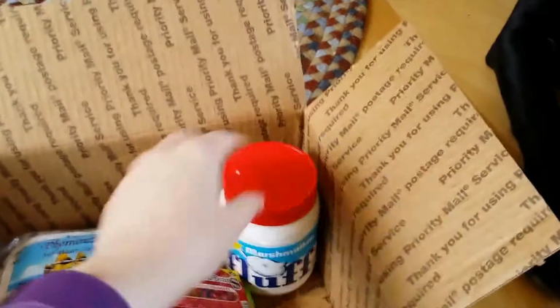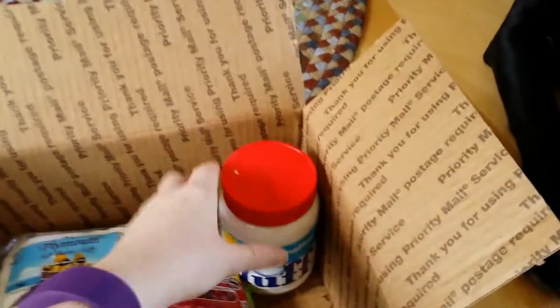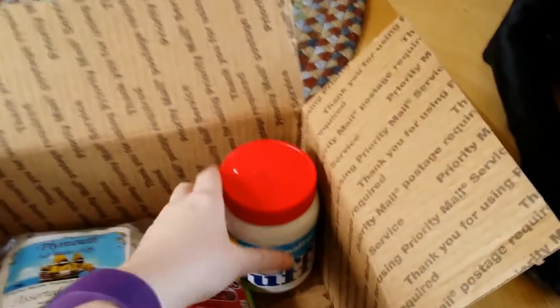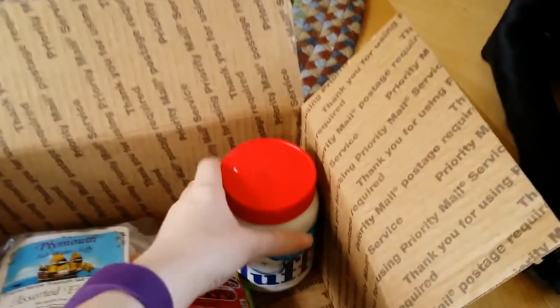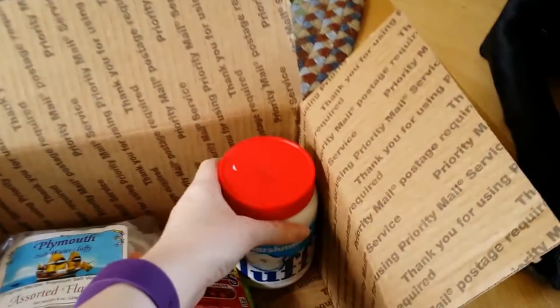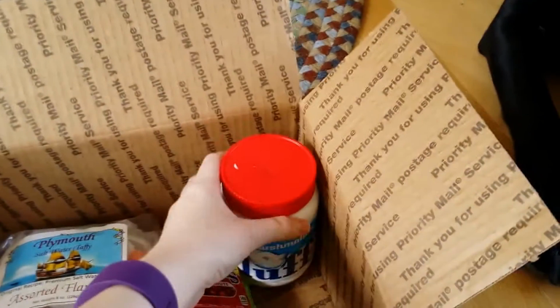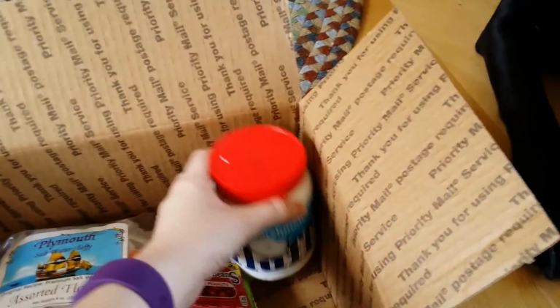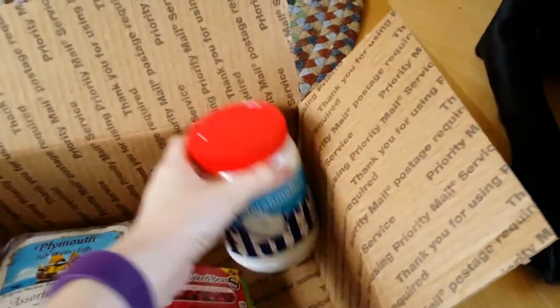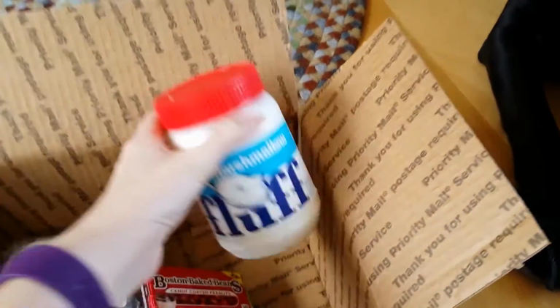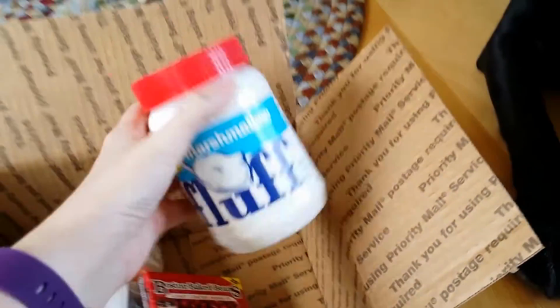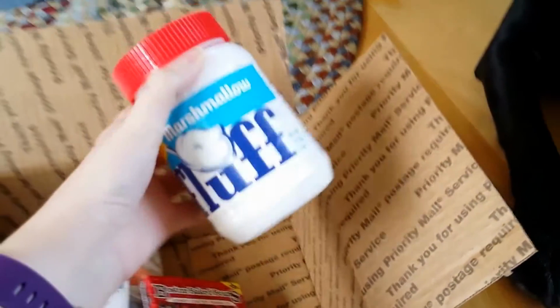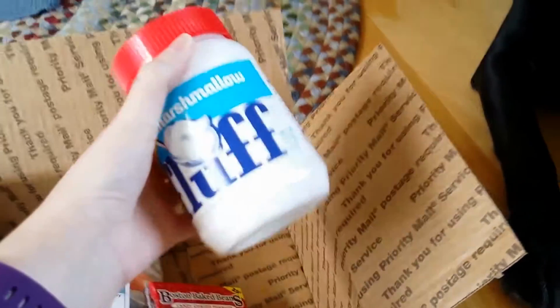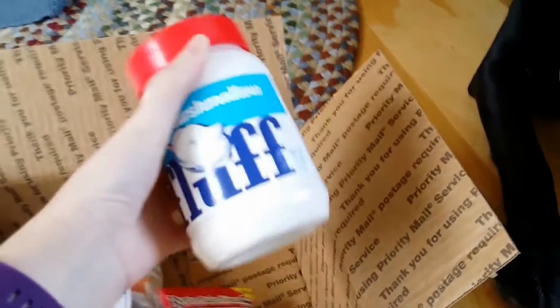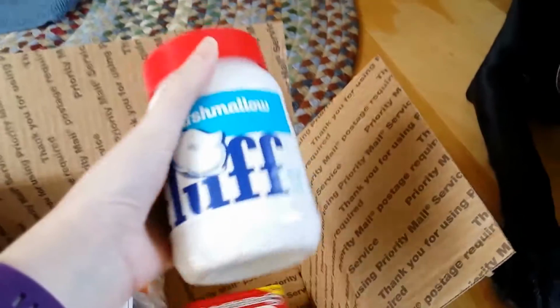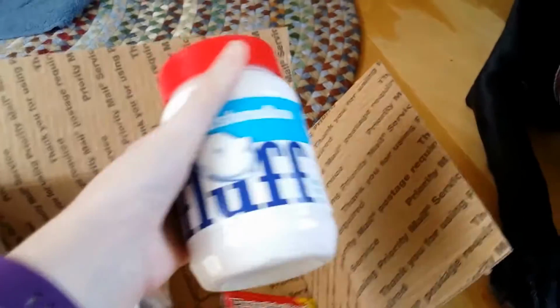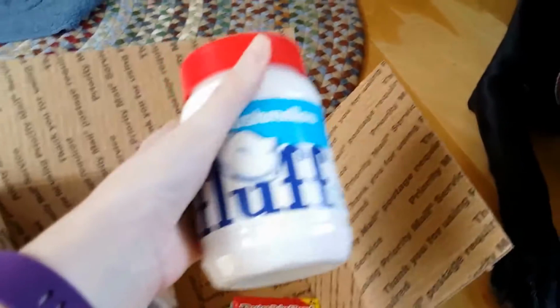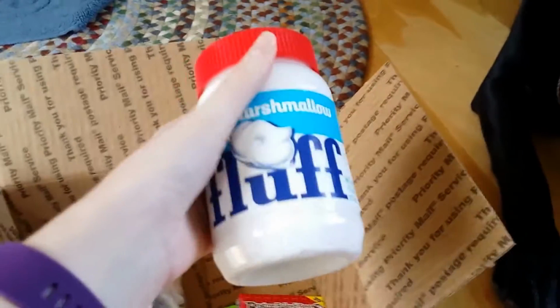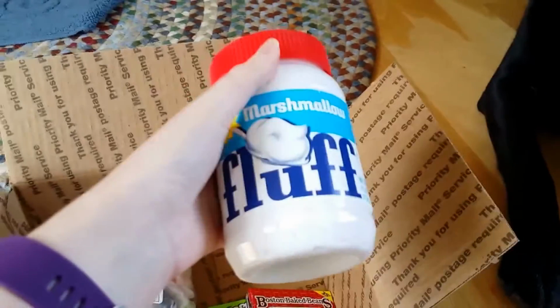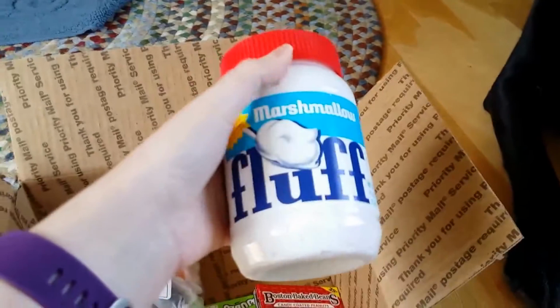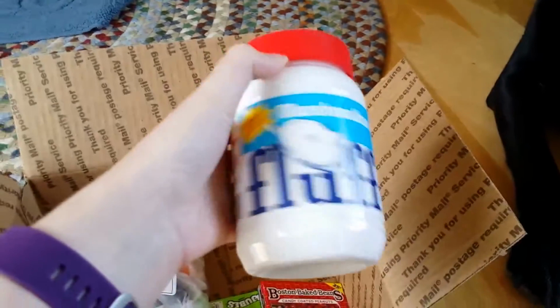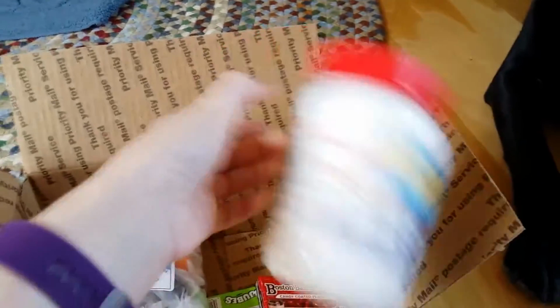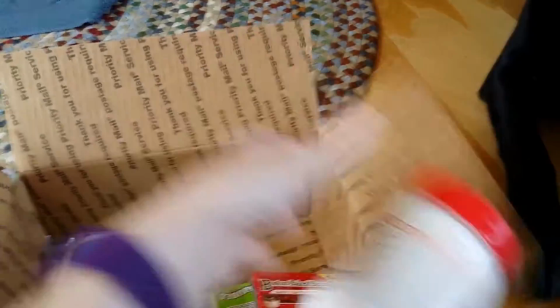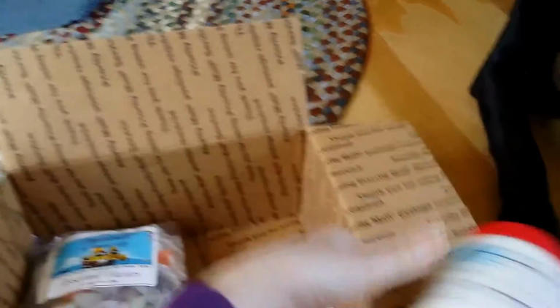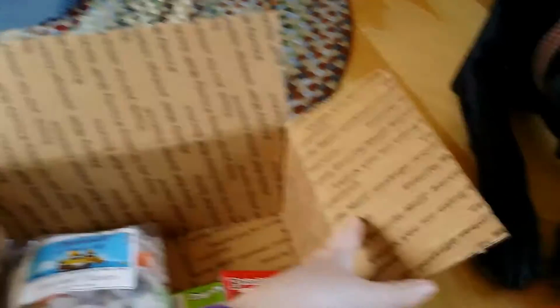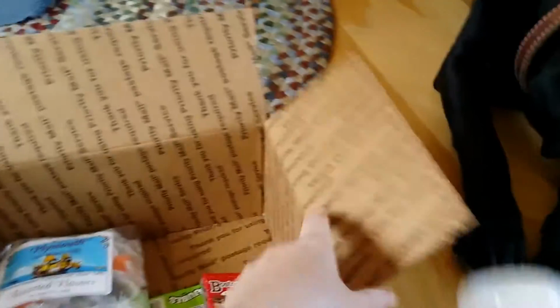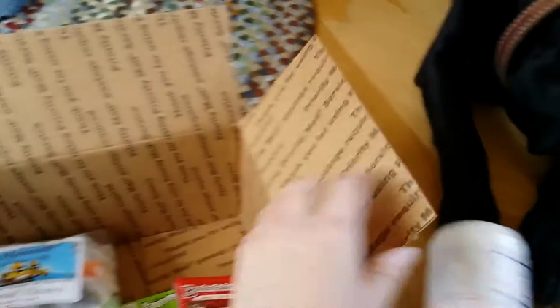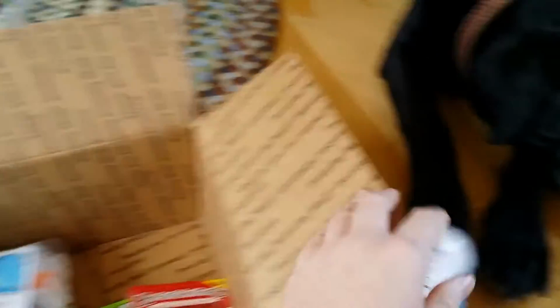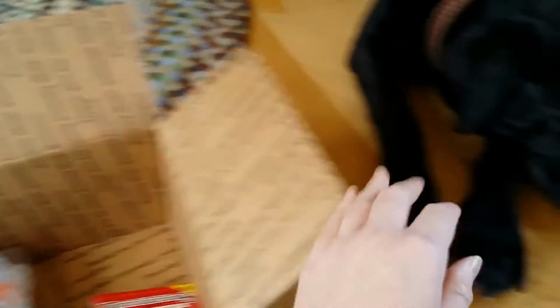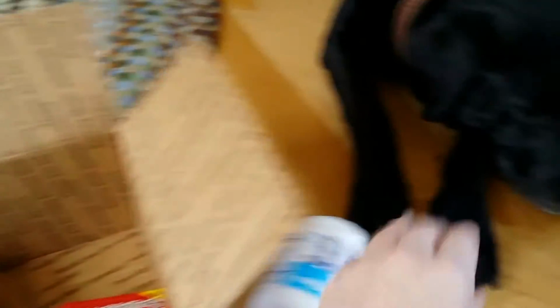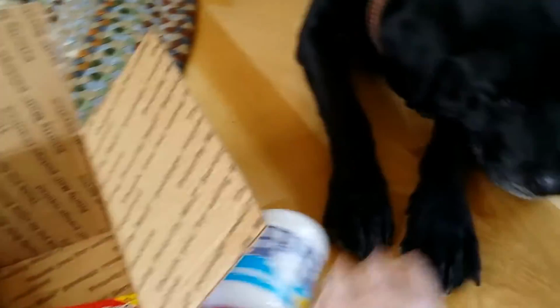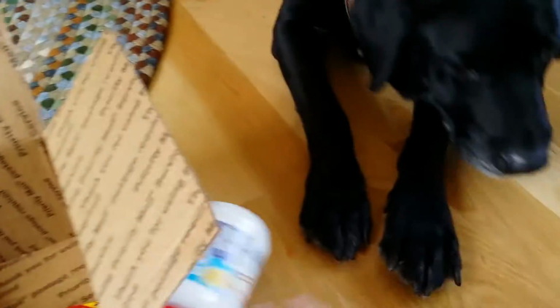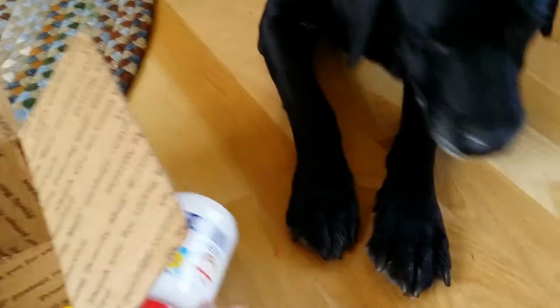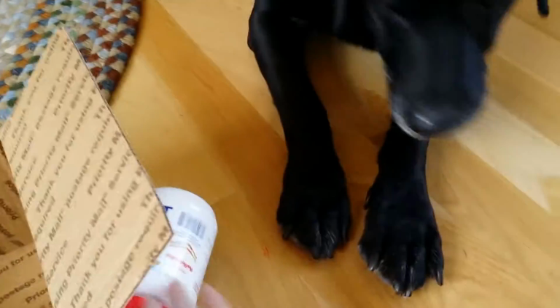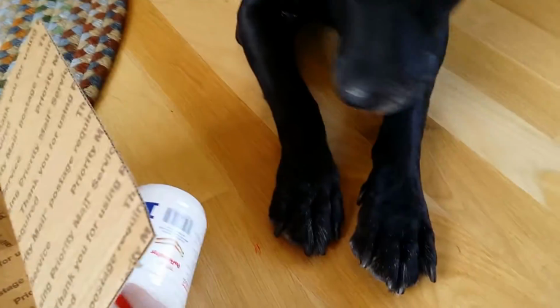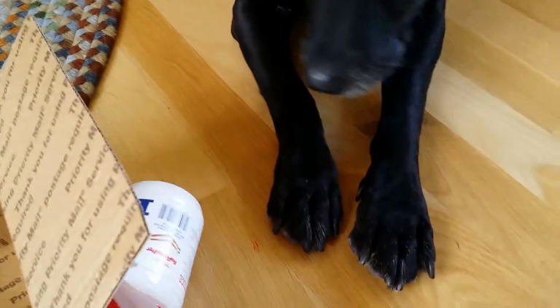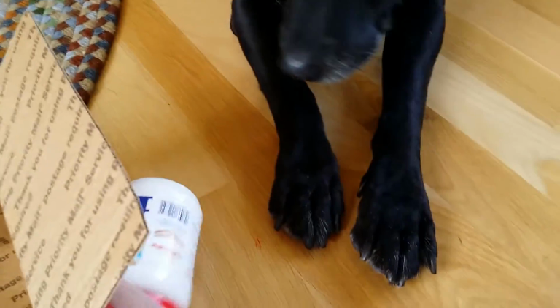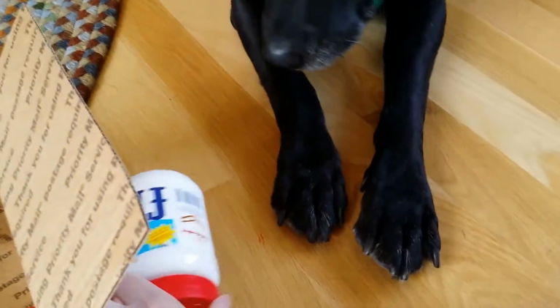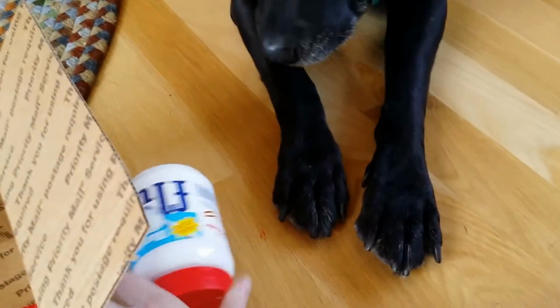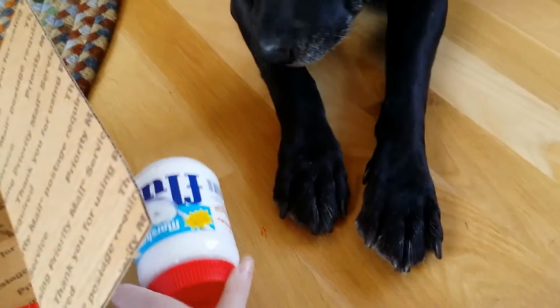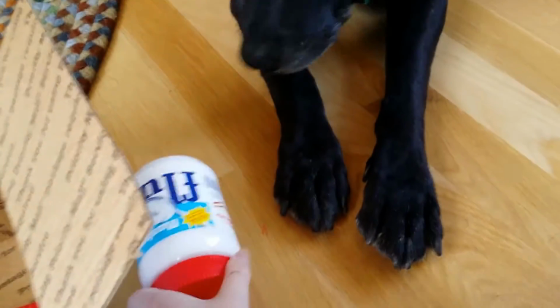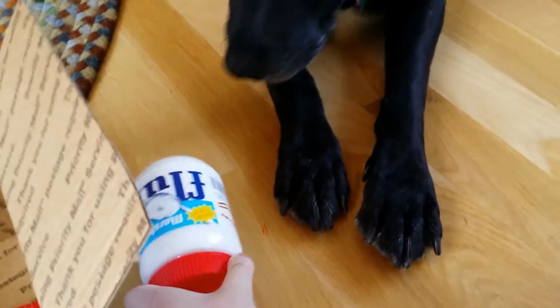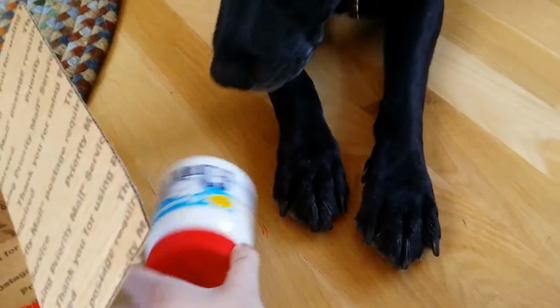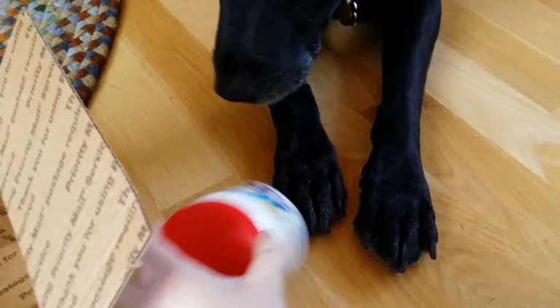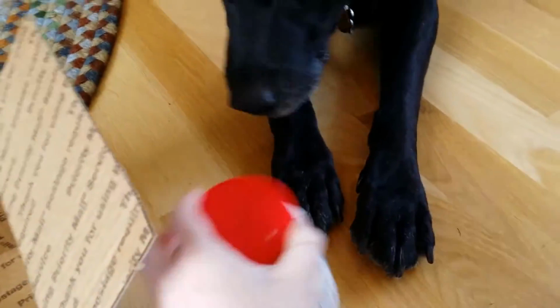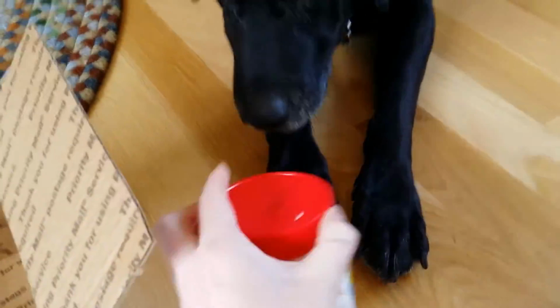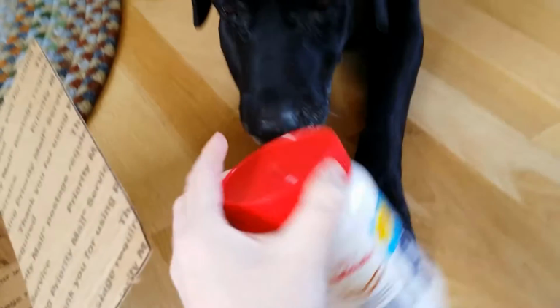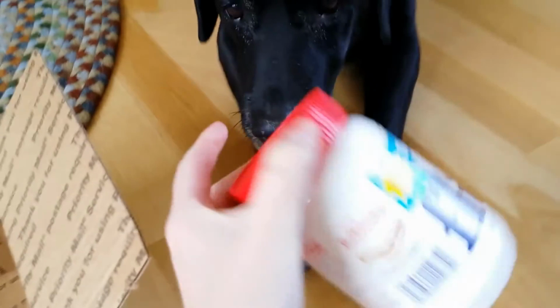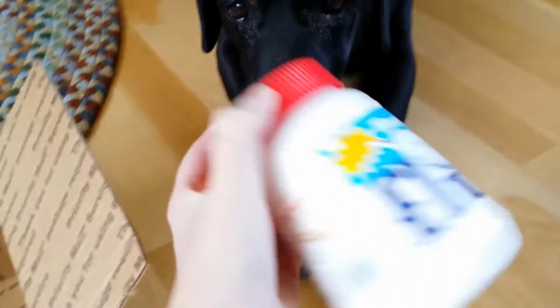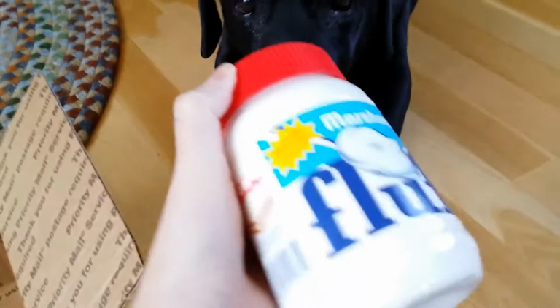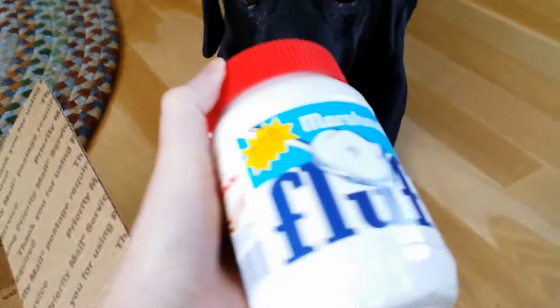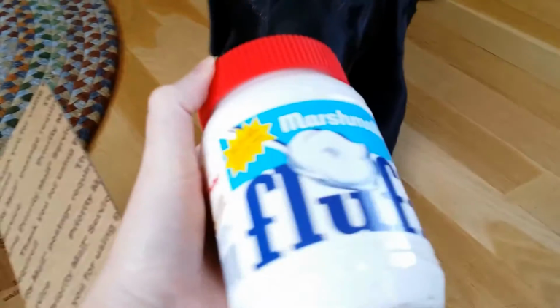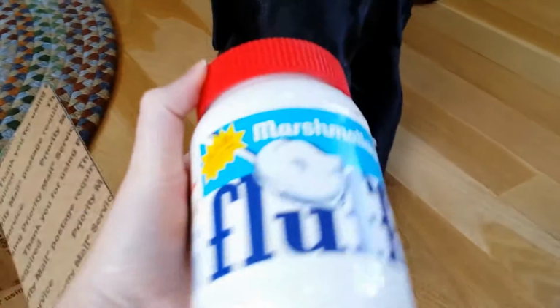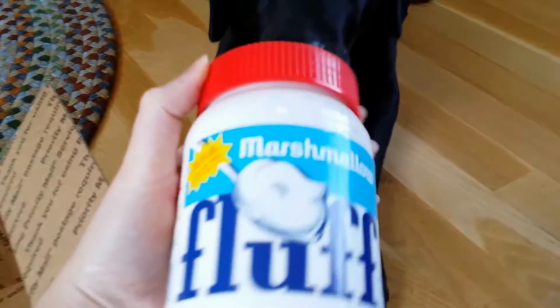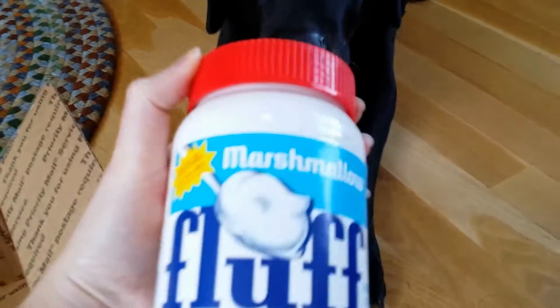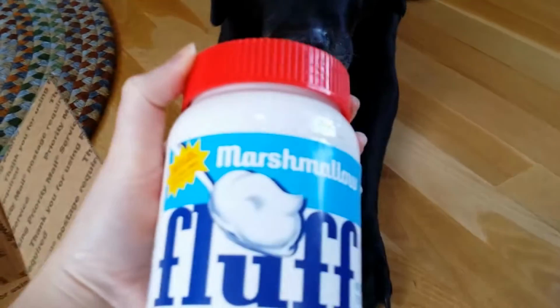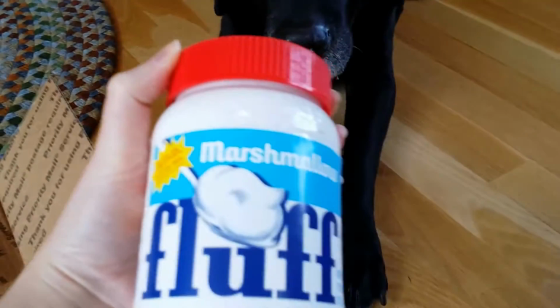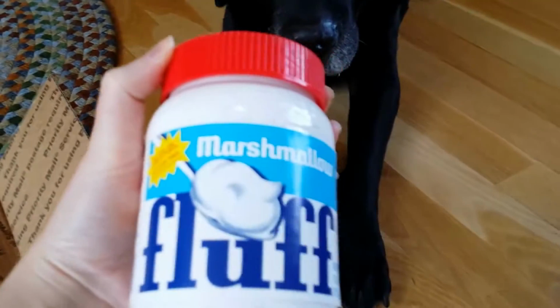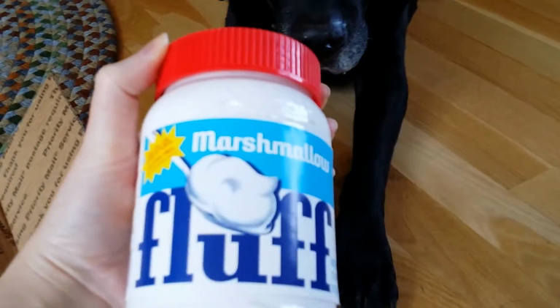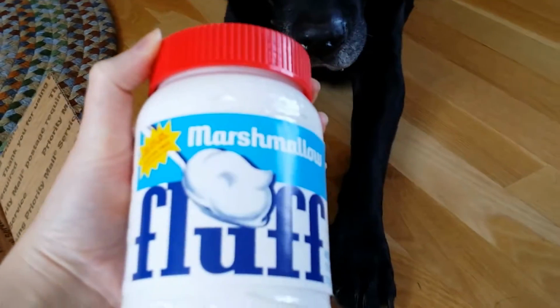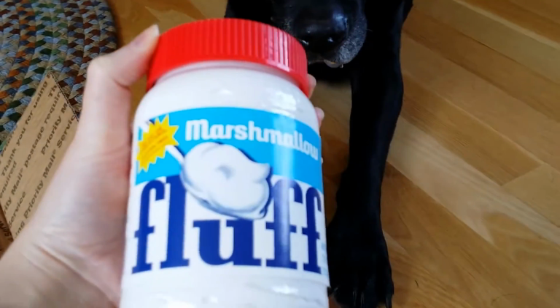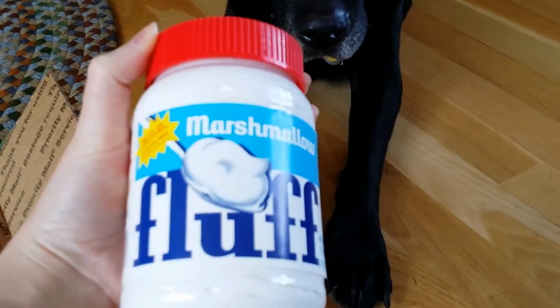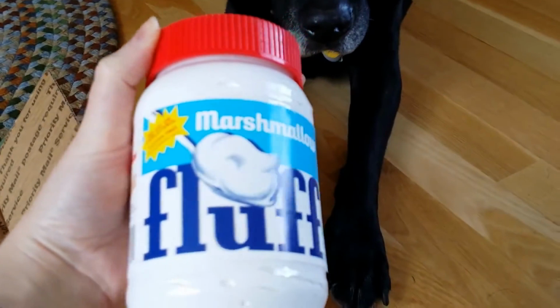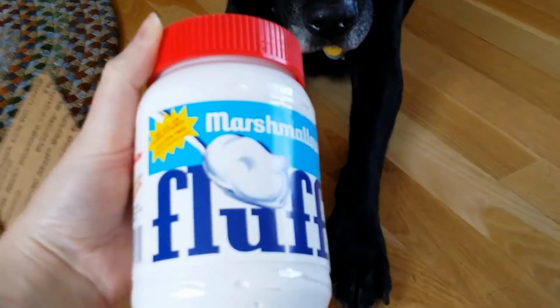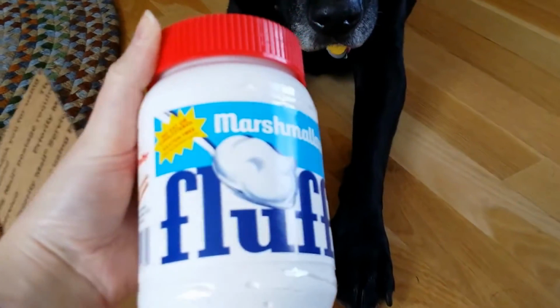So we have a classic favorite — marshmallow fluff. Can't wait to put this on some peanut butter.